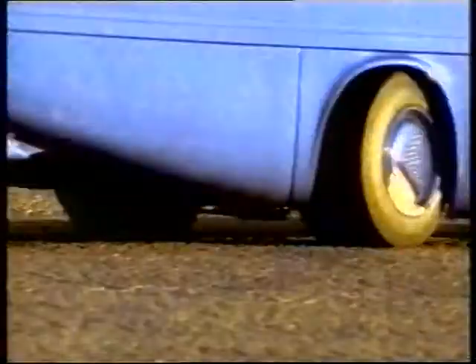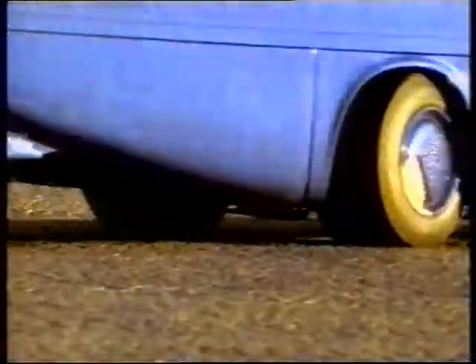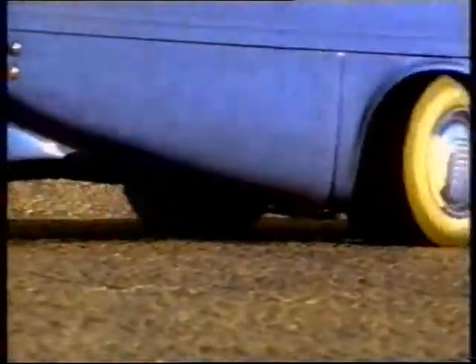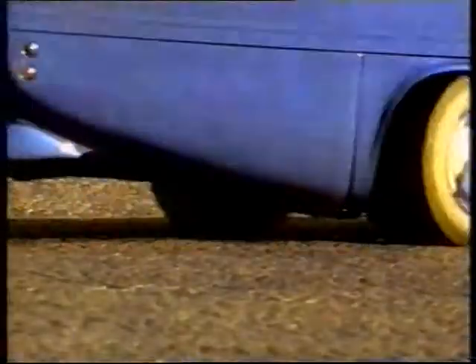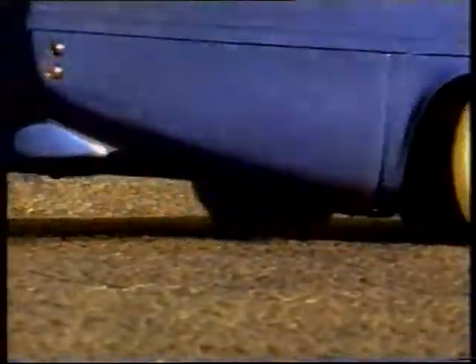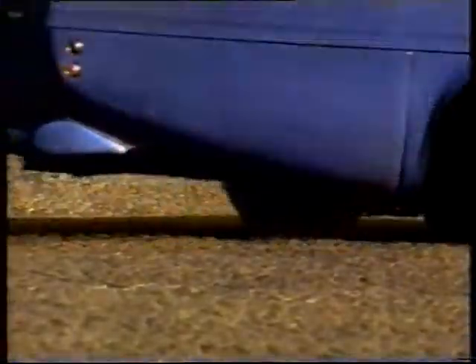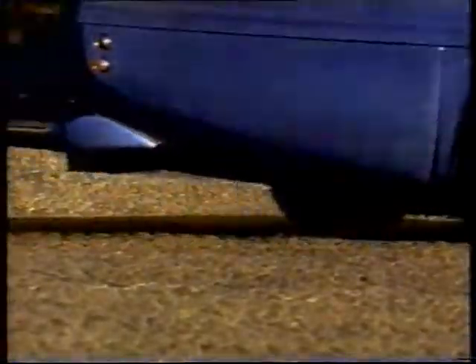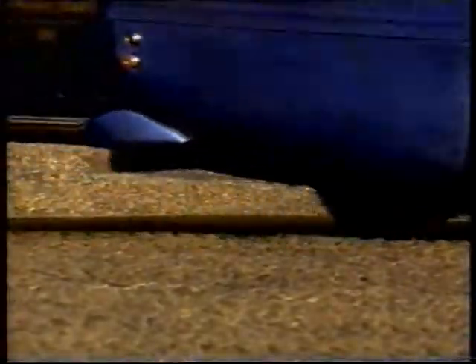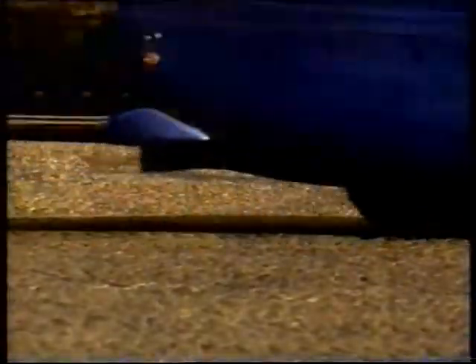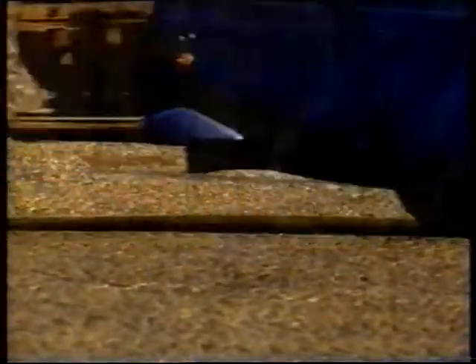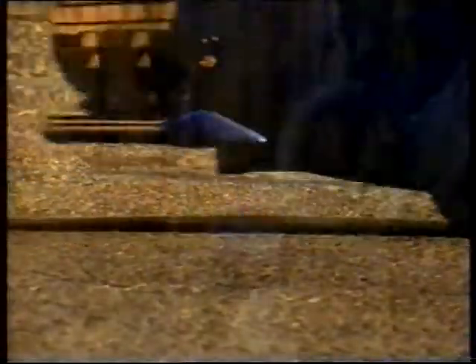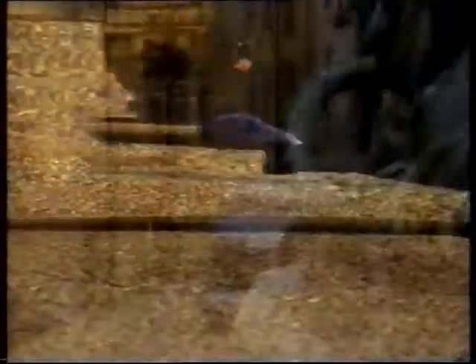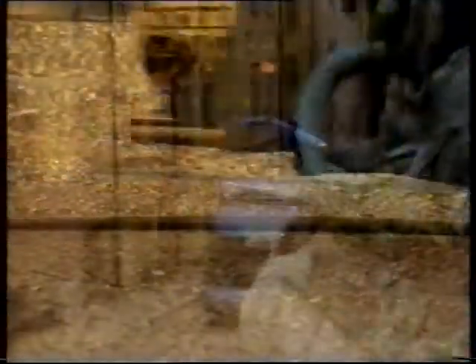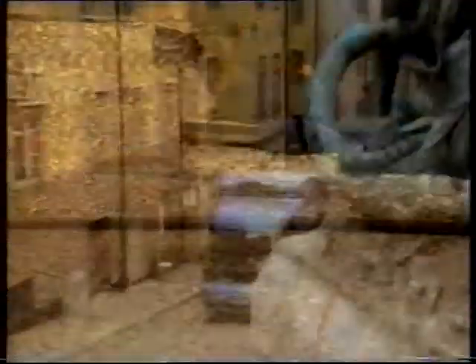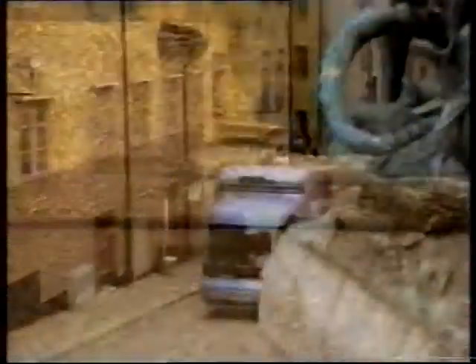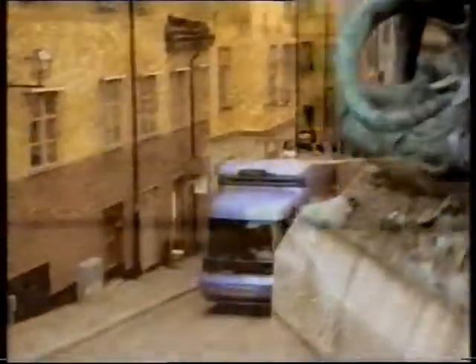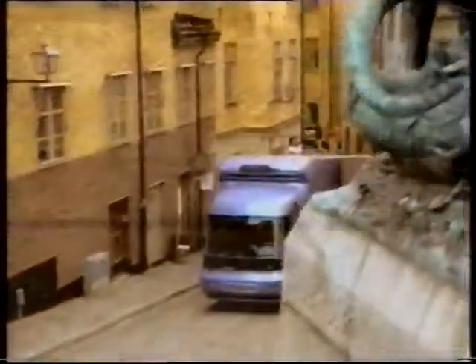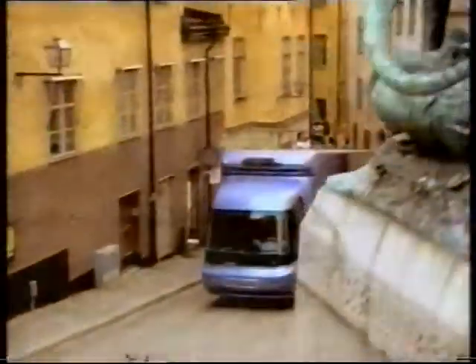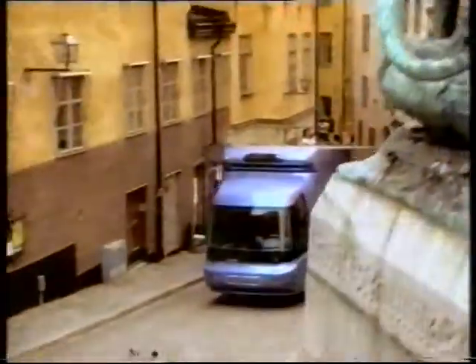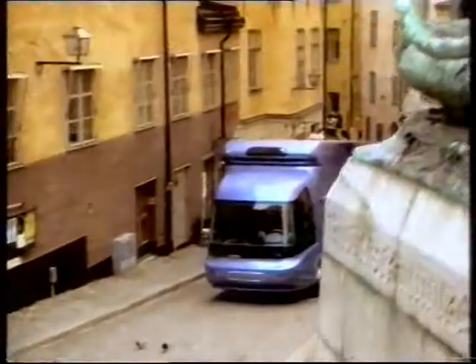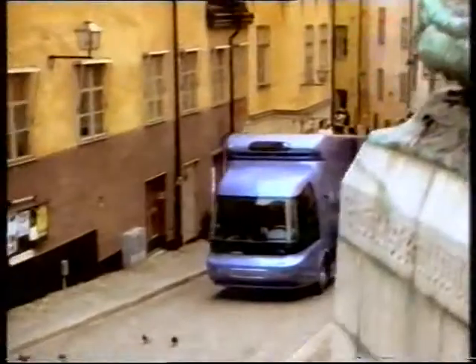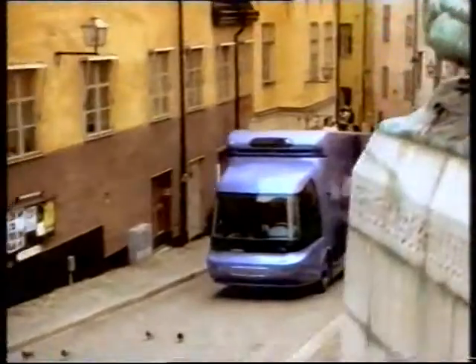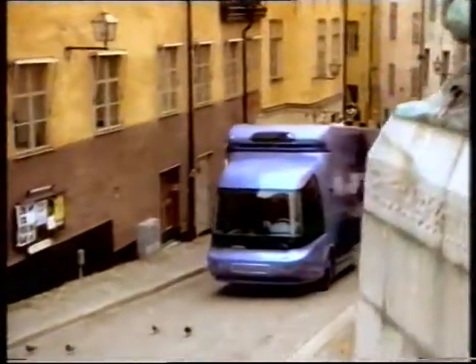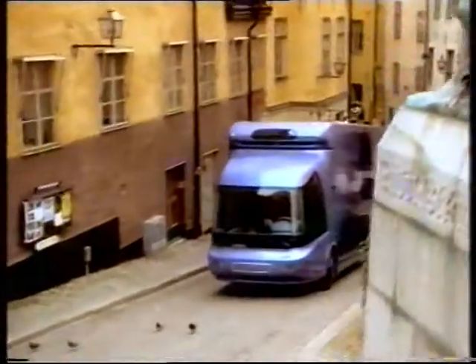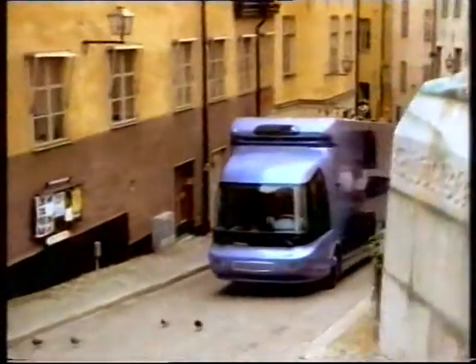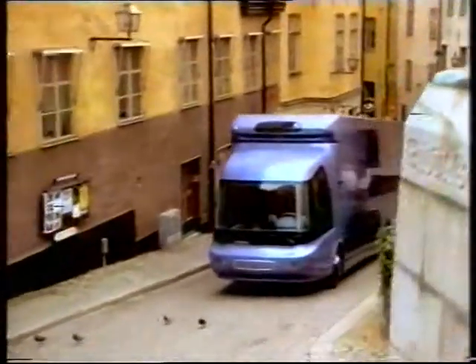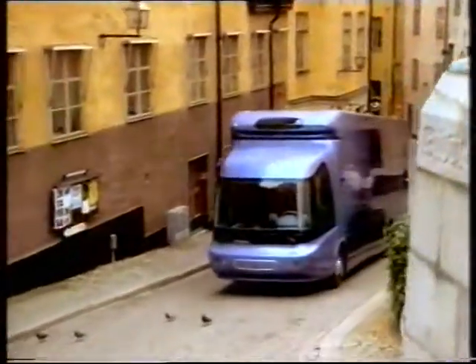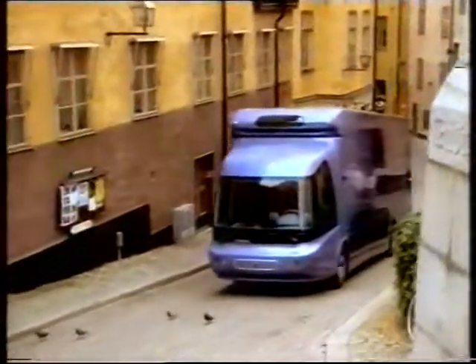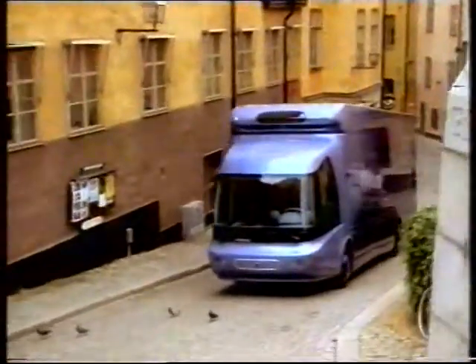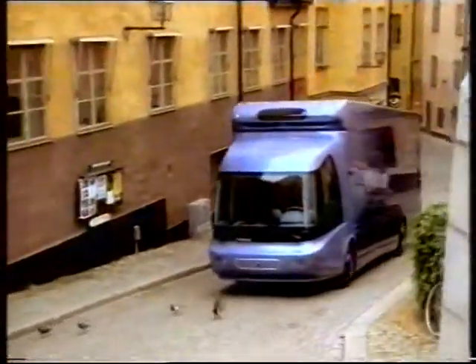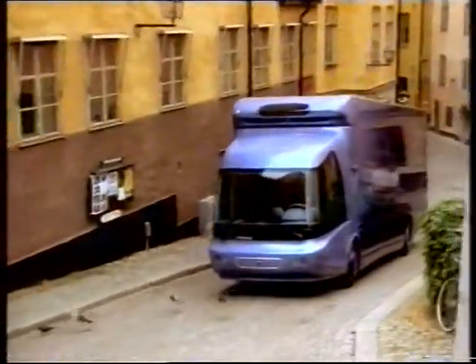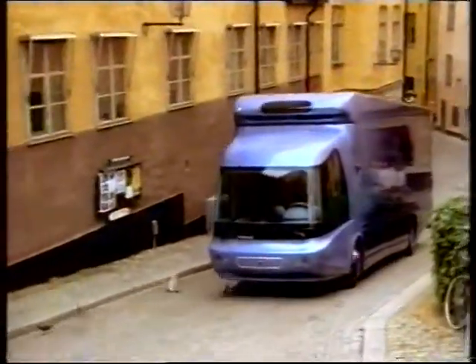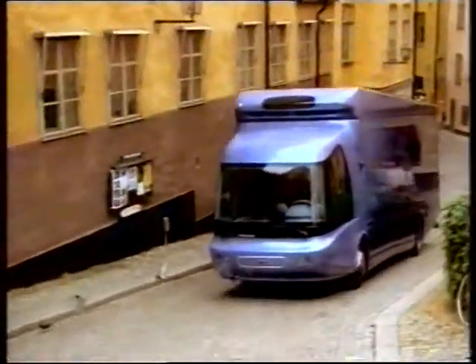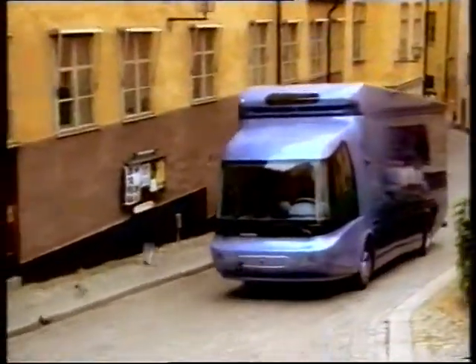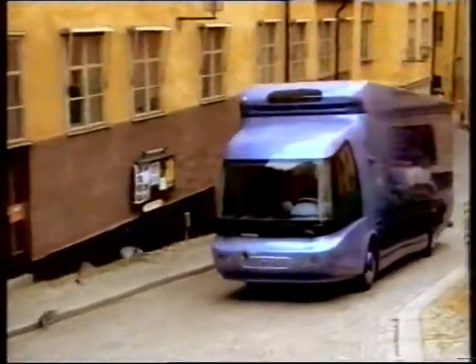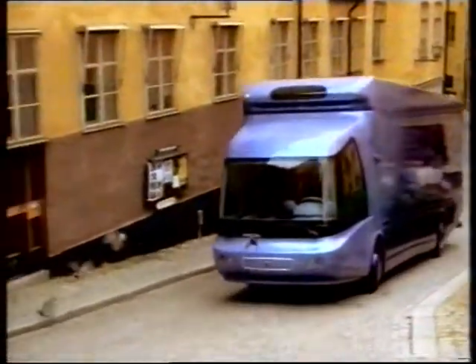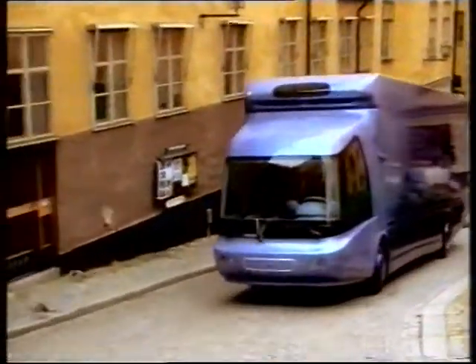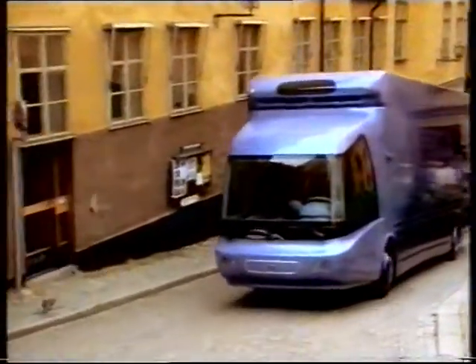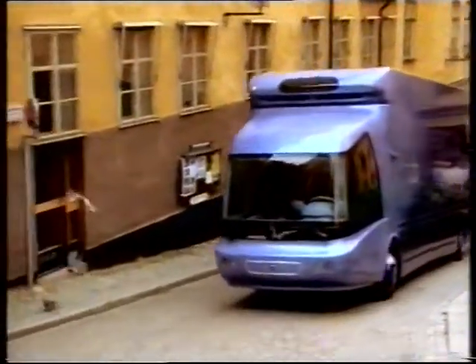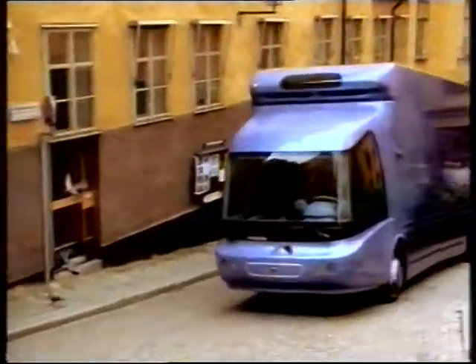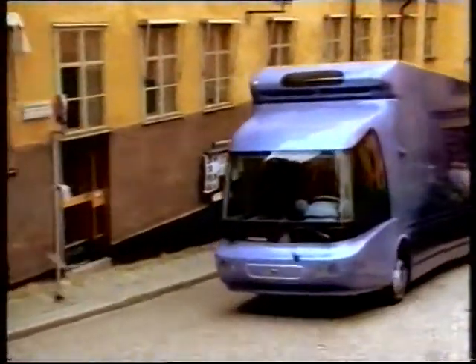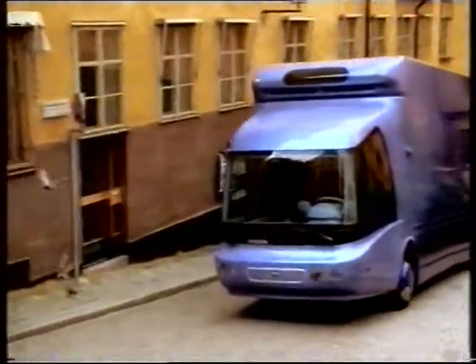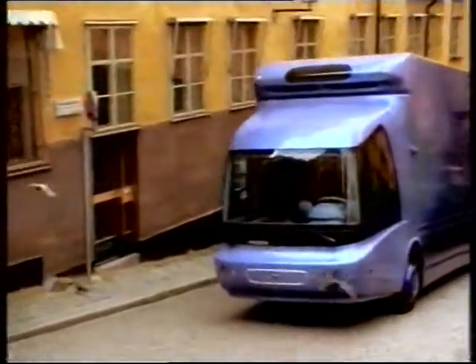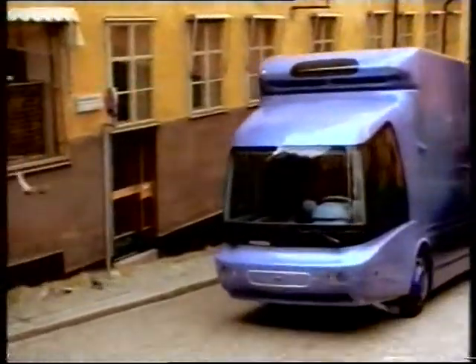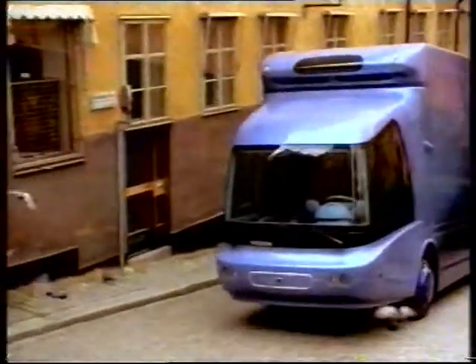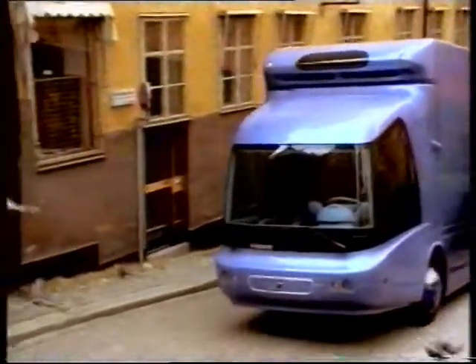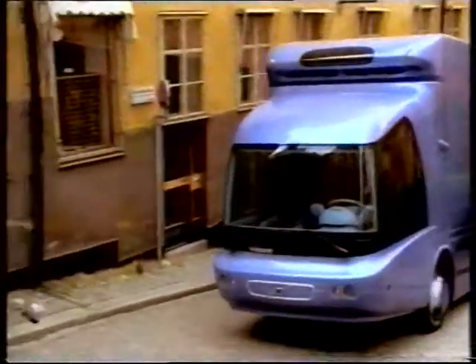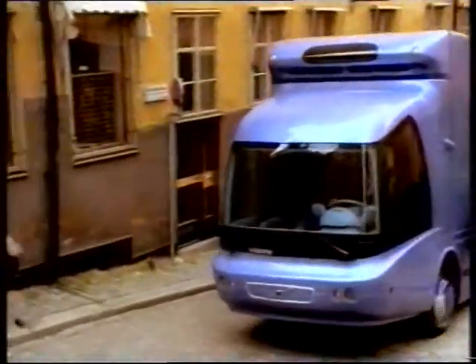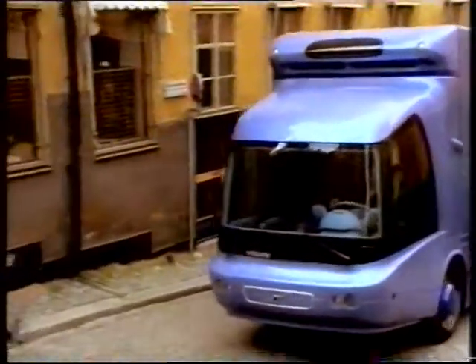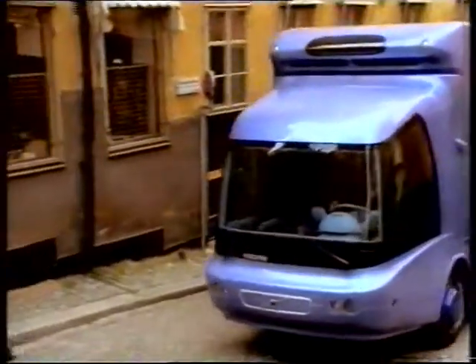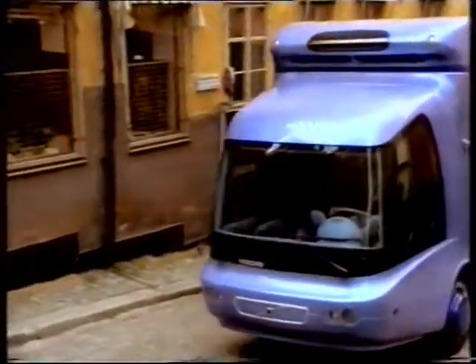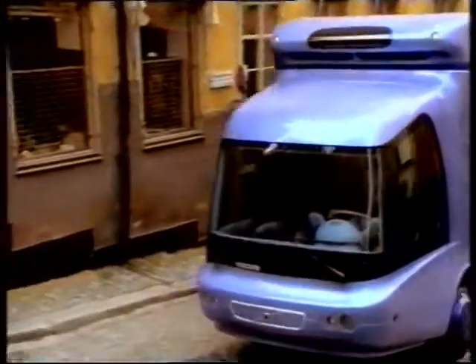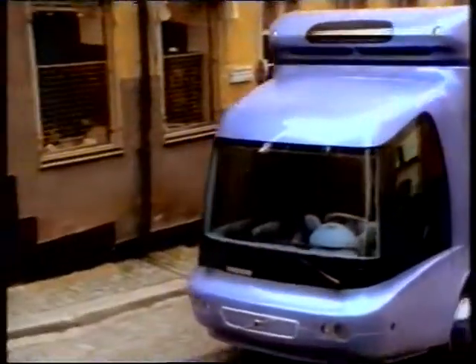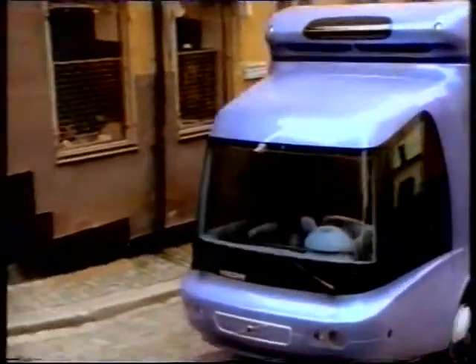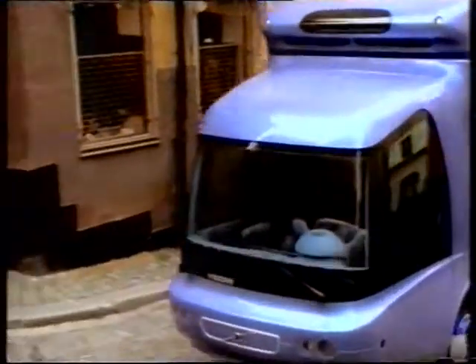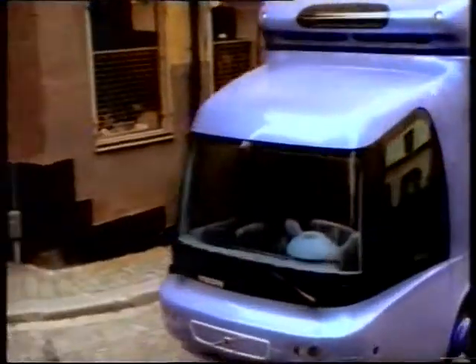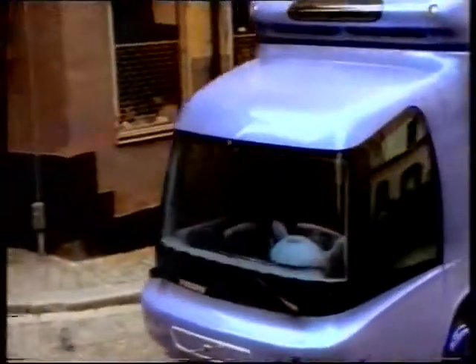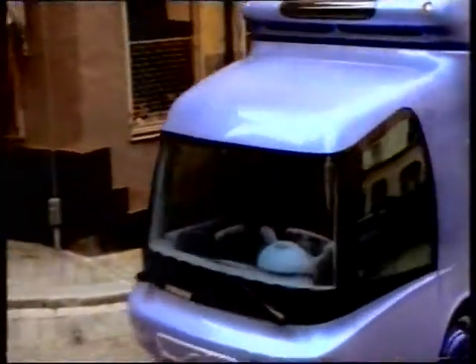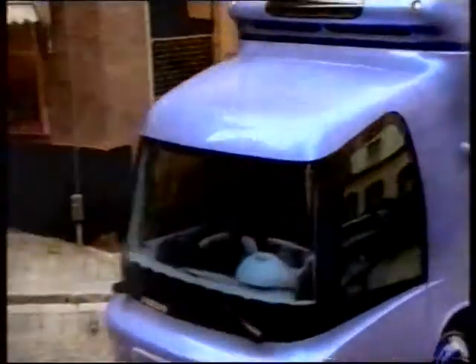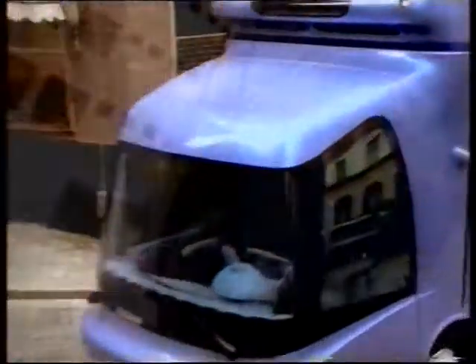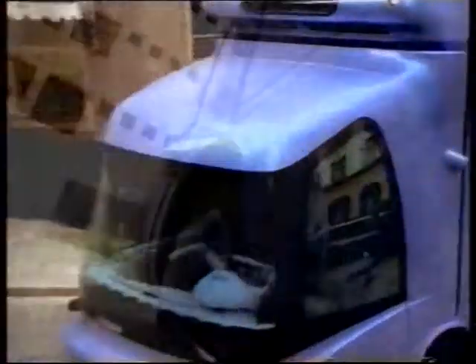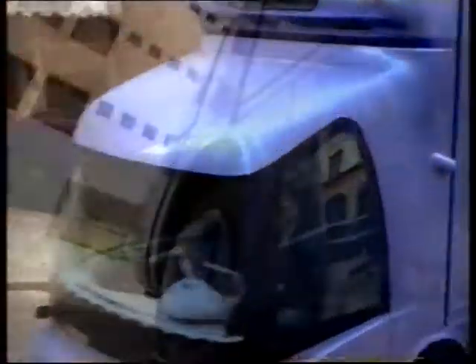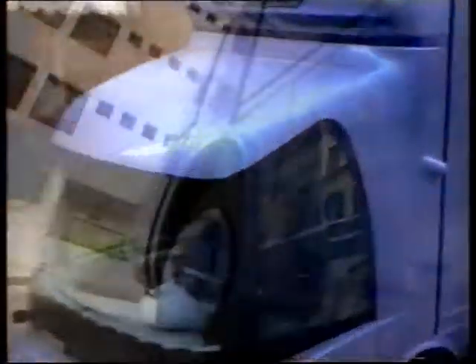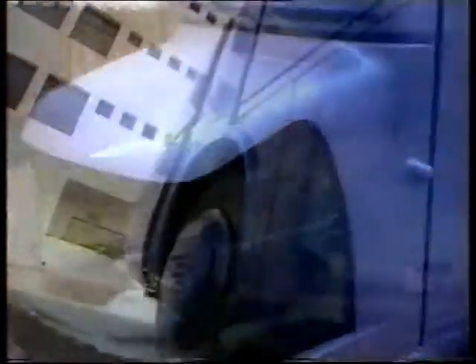Over the past few years, the truck has been developed to show what technology can achieve to help the planet in the 21st century.